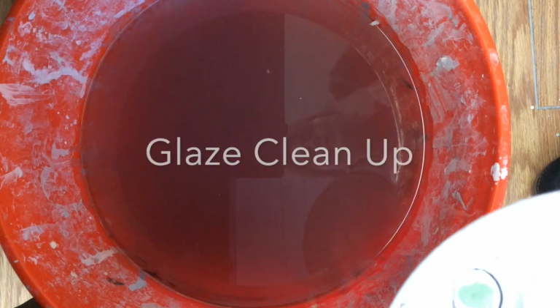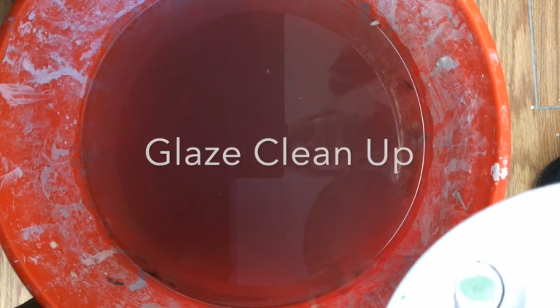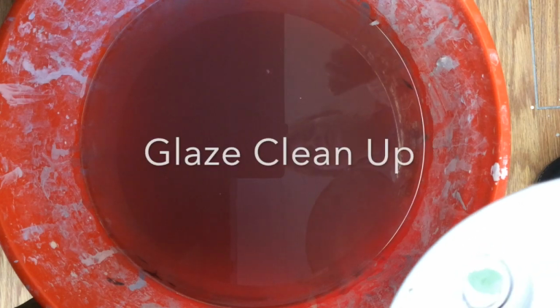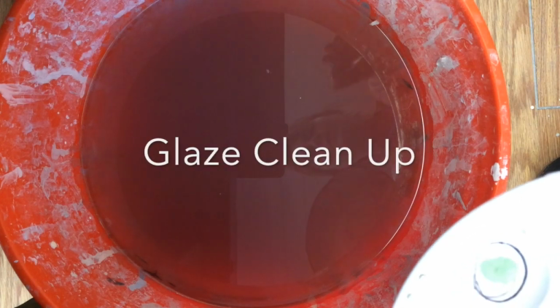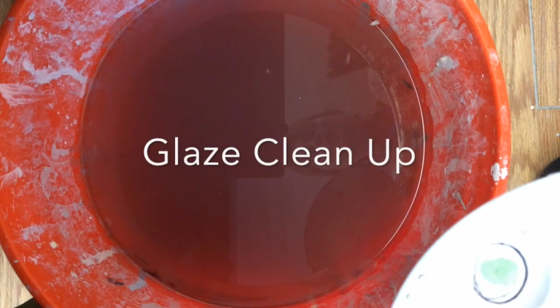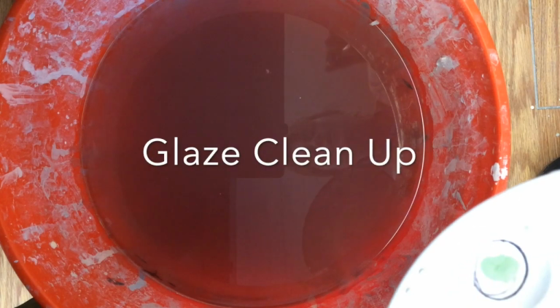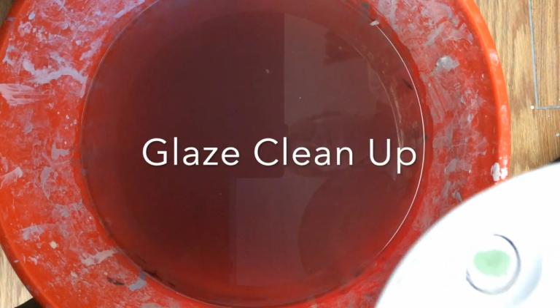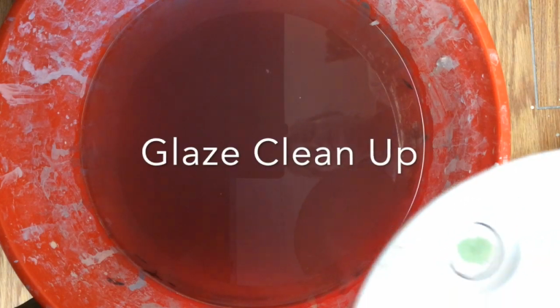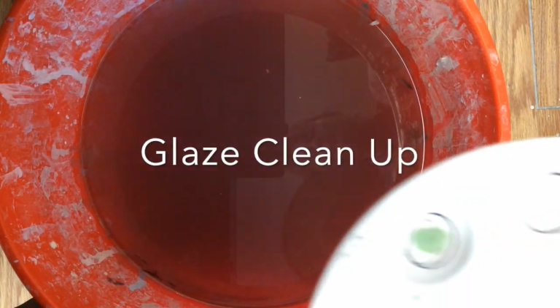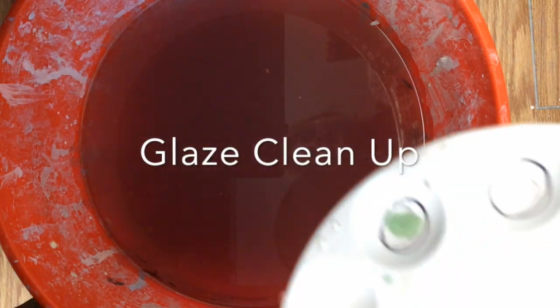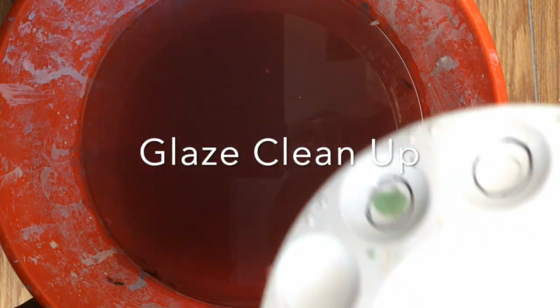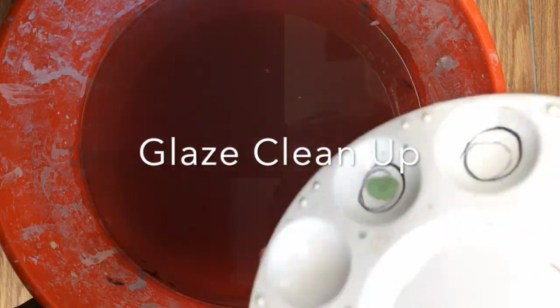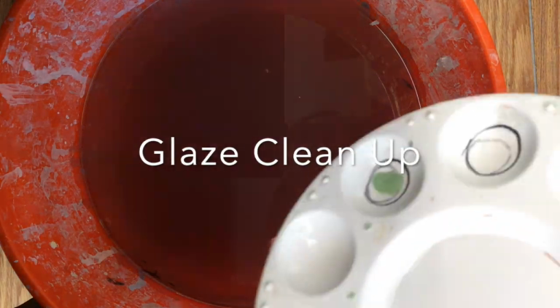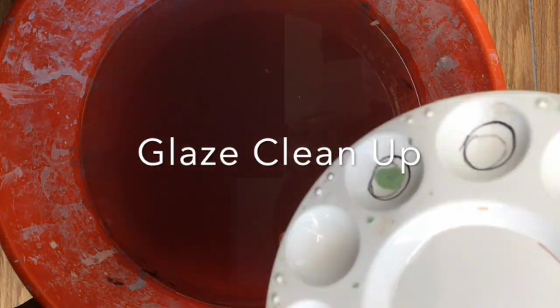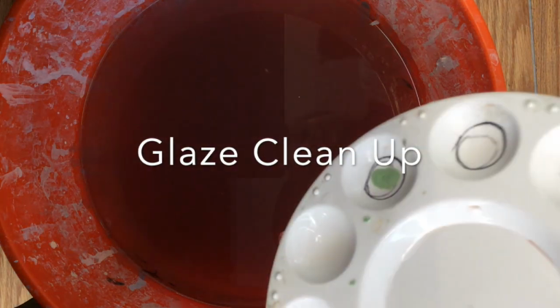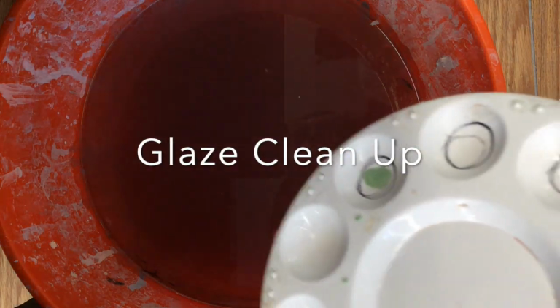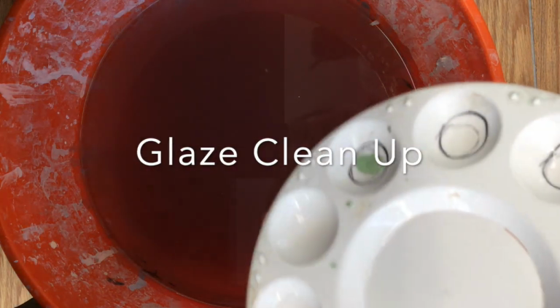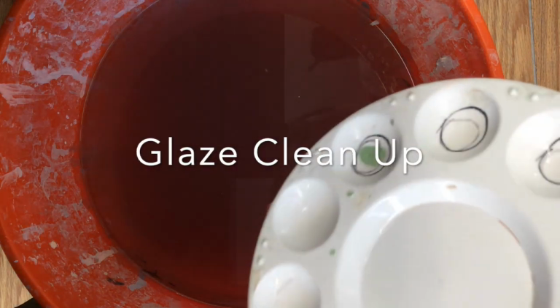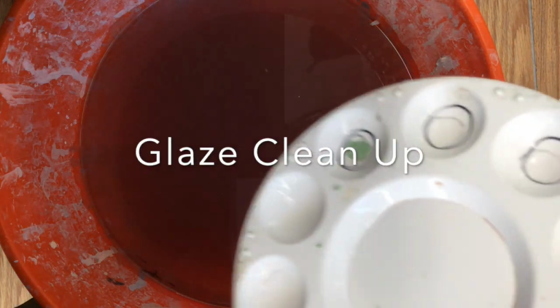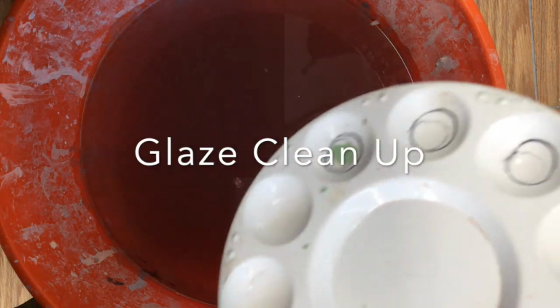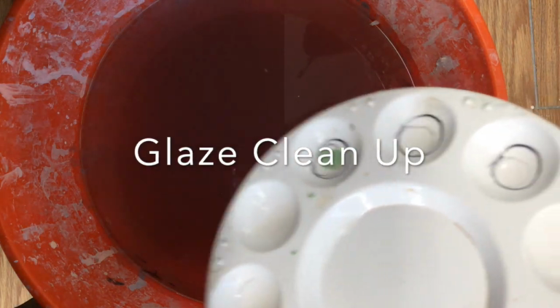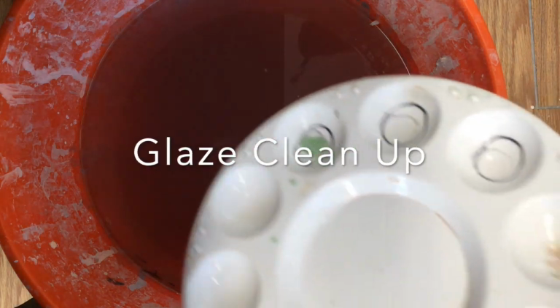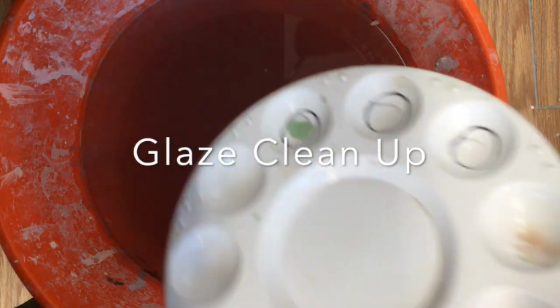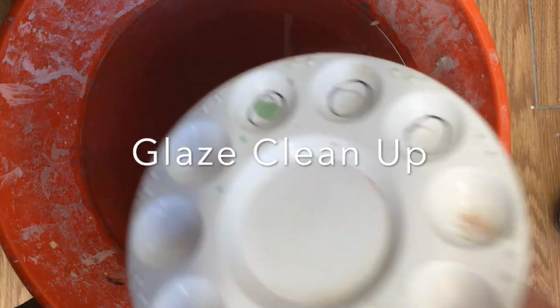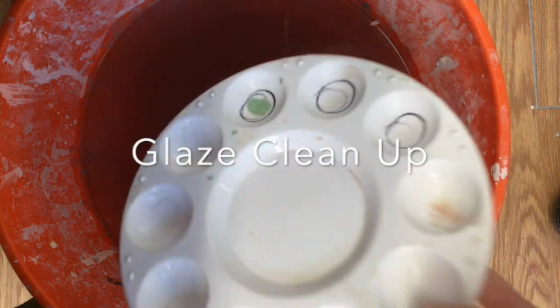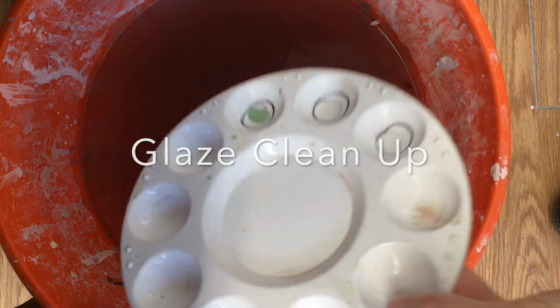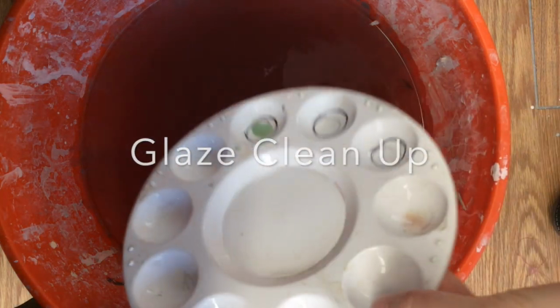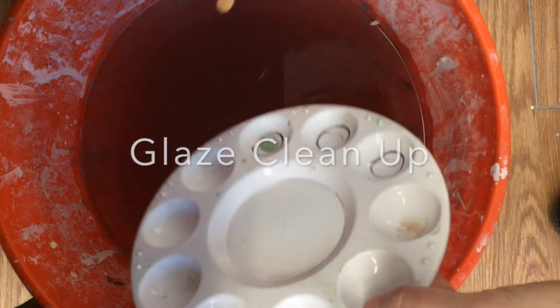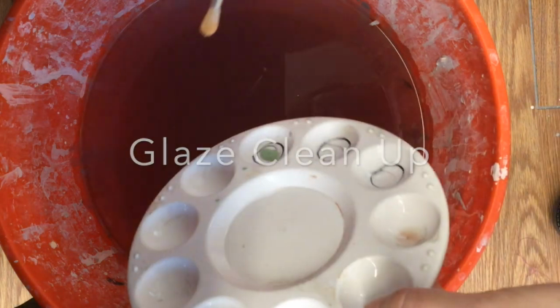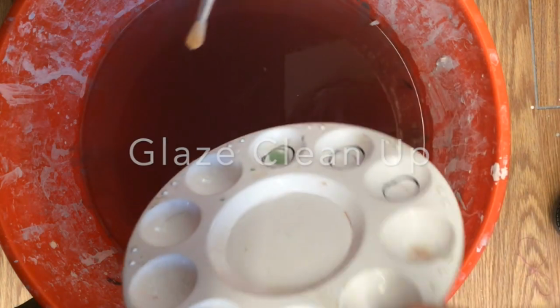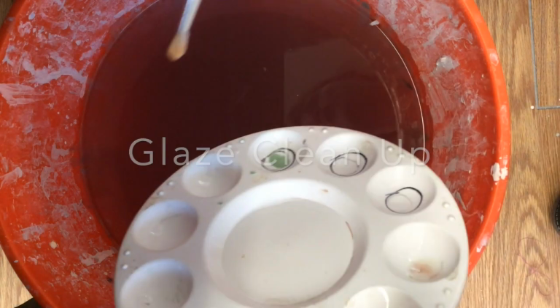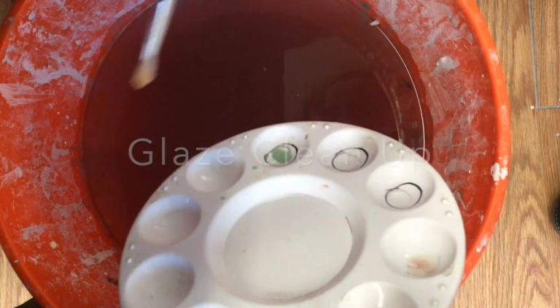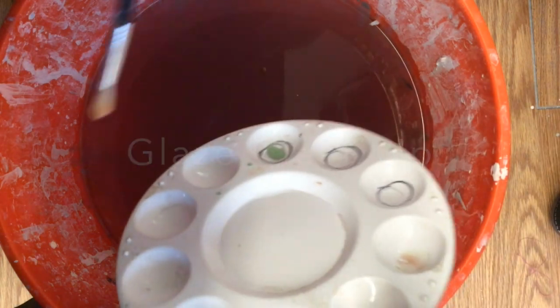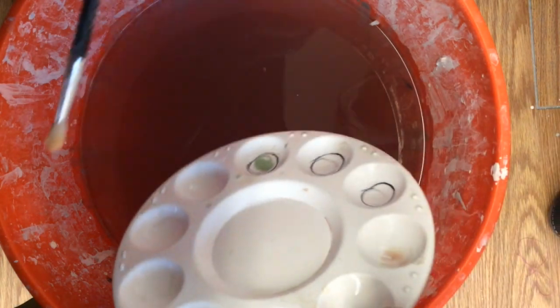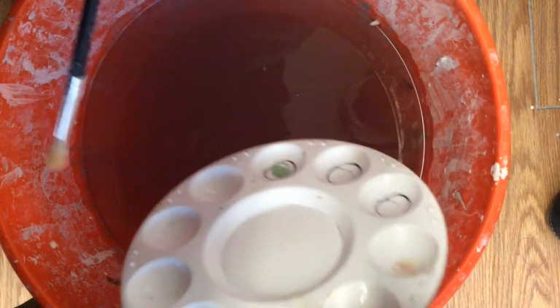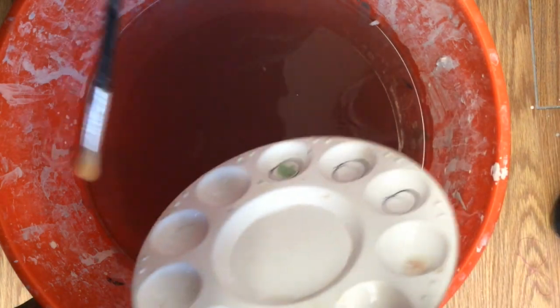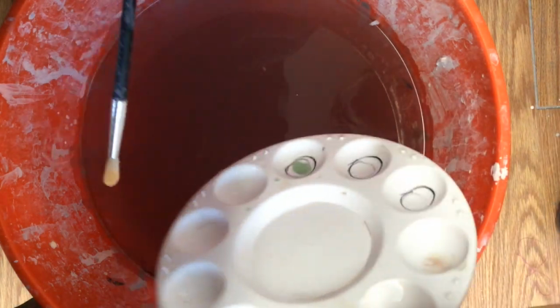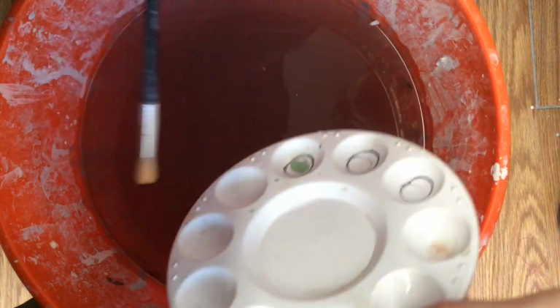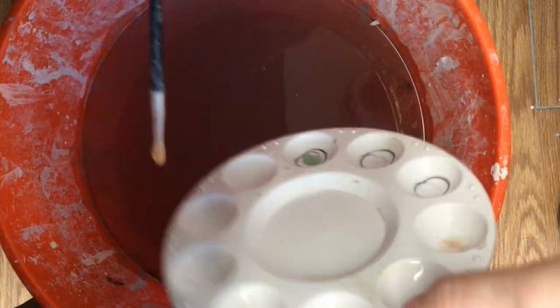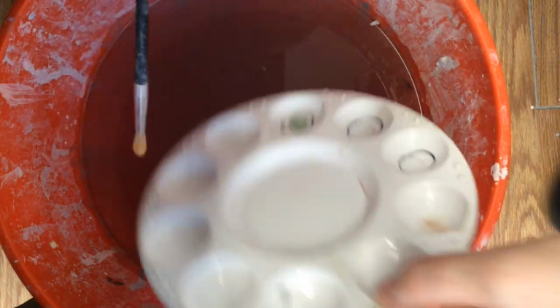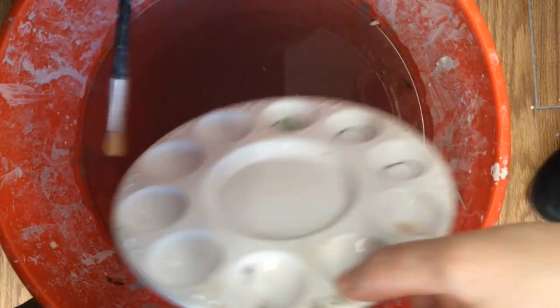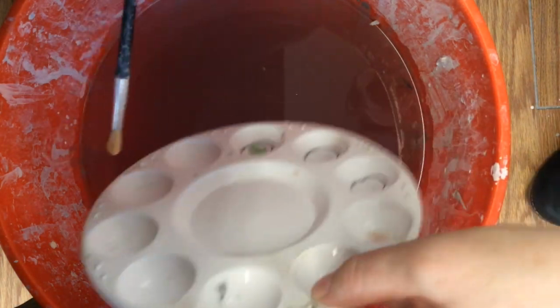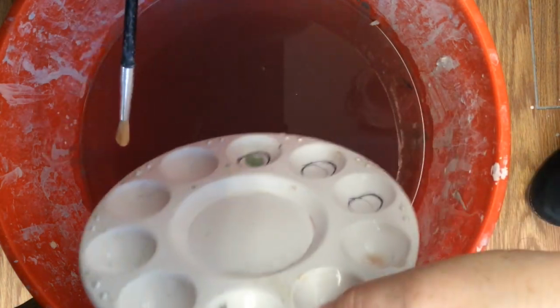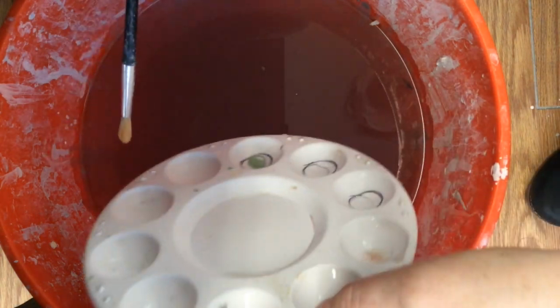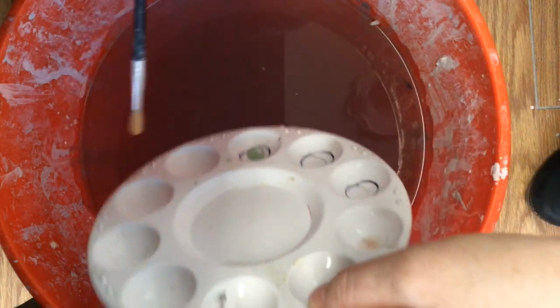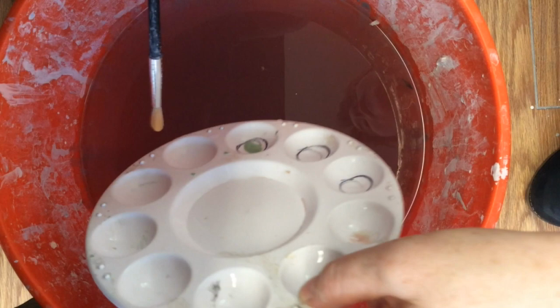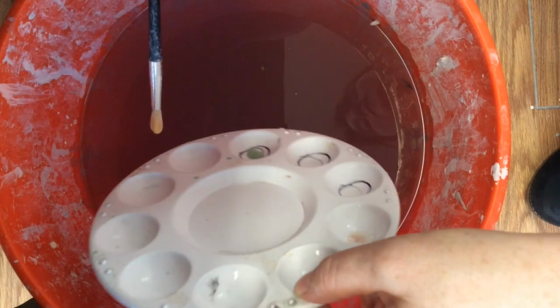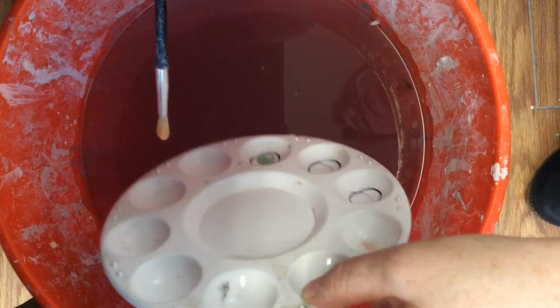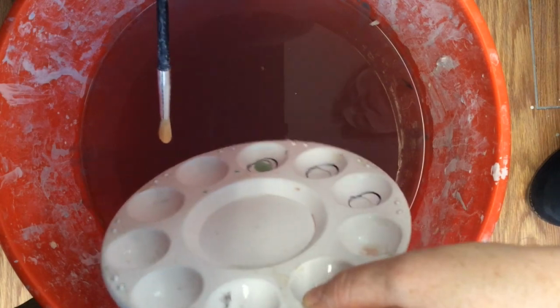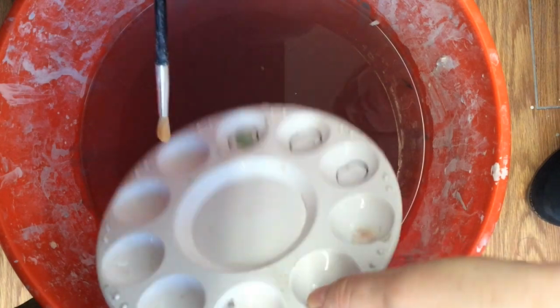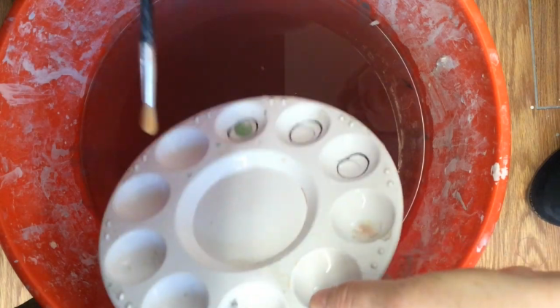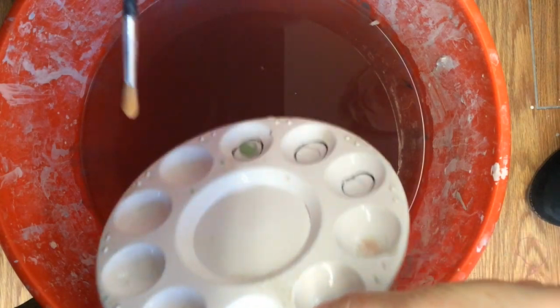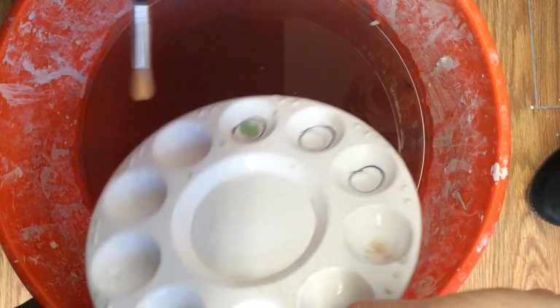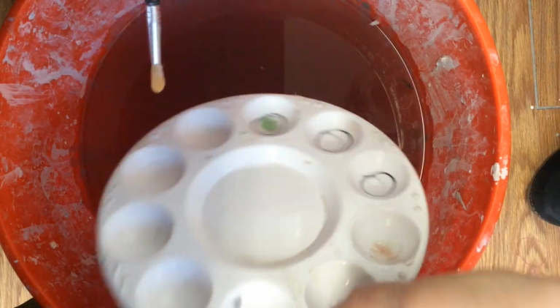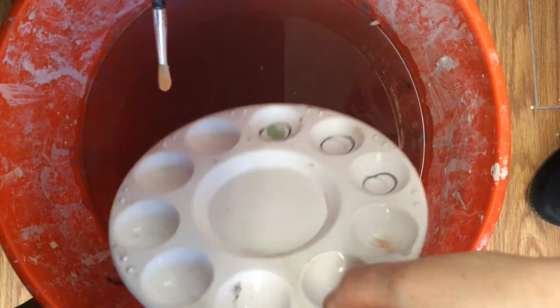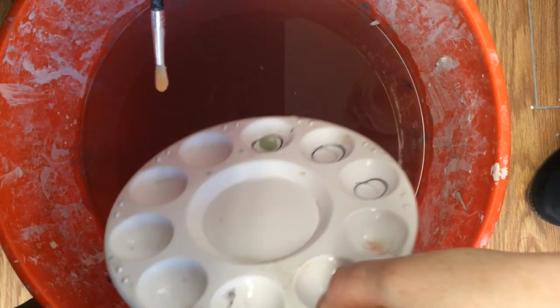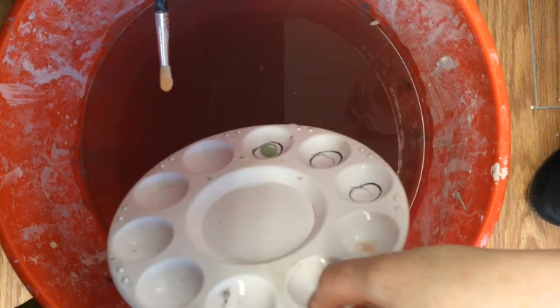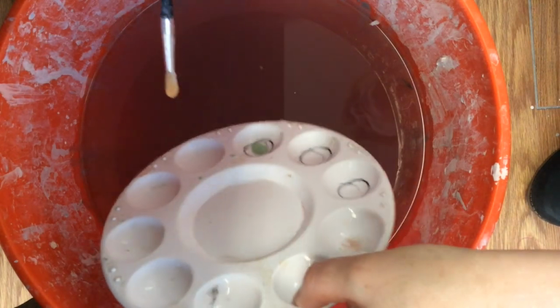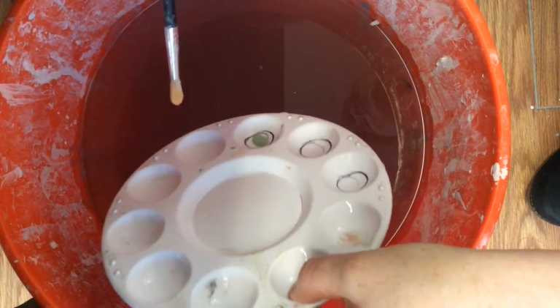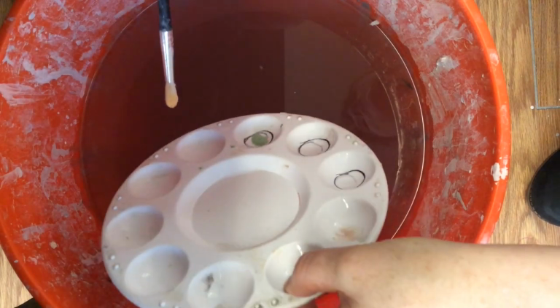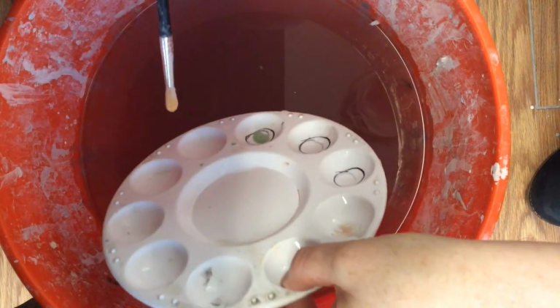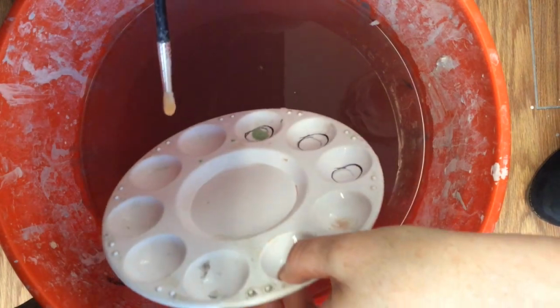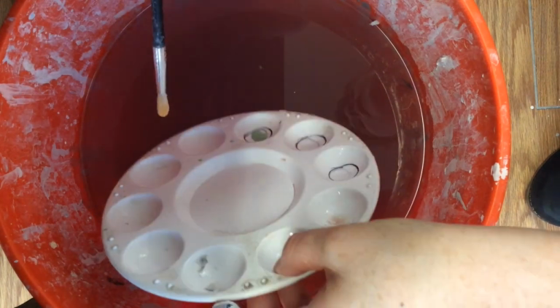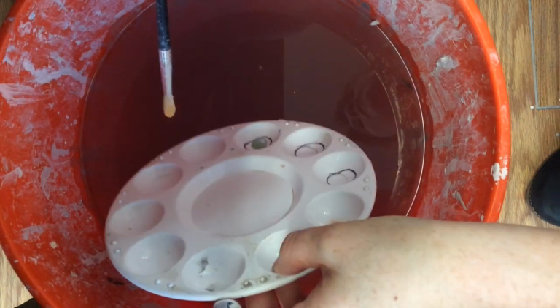When you're cleaning up with glaze, none of it can go in the sink because it will clog the sink. So we use this bucket.